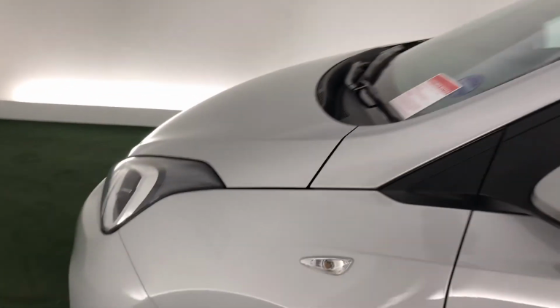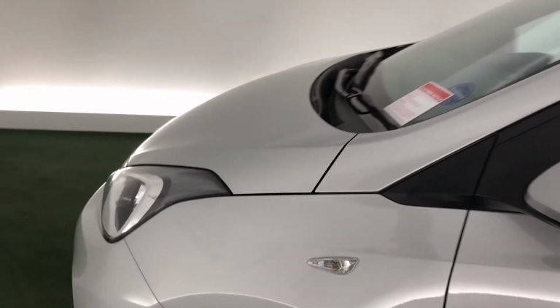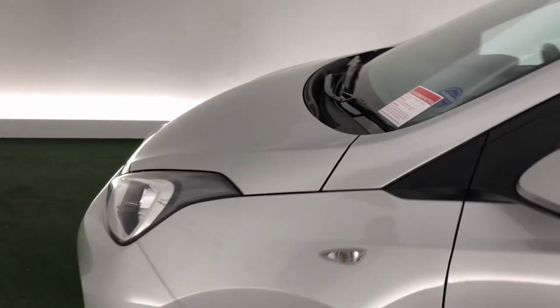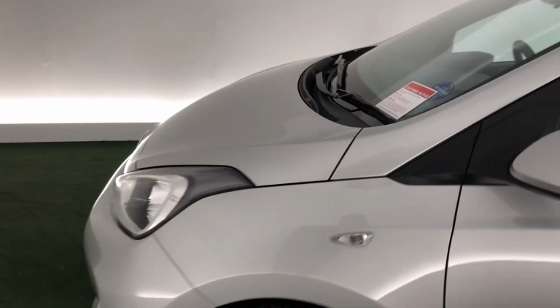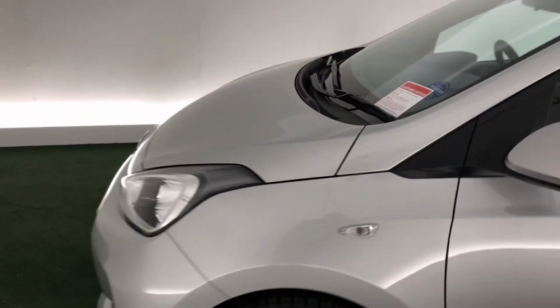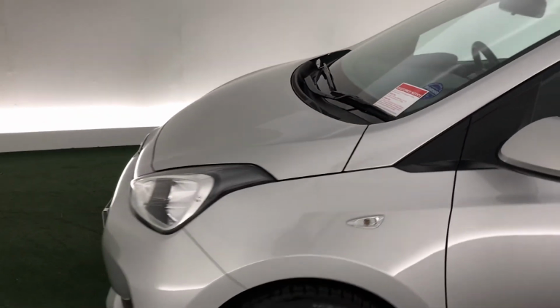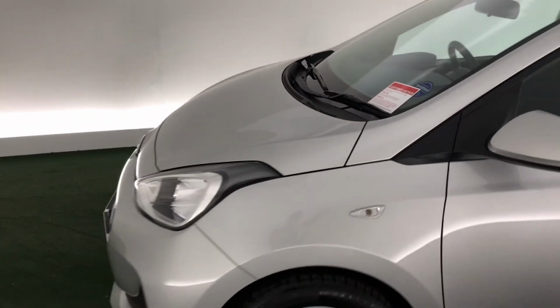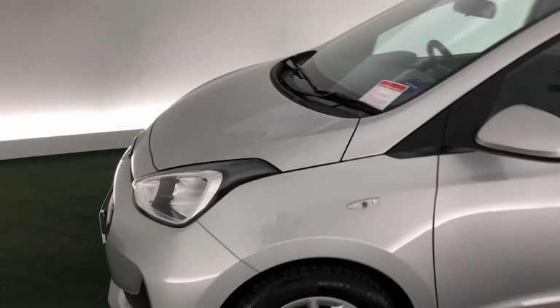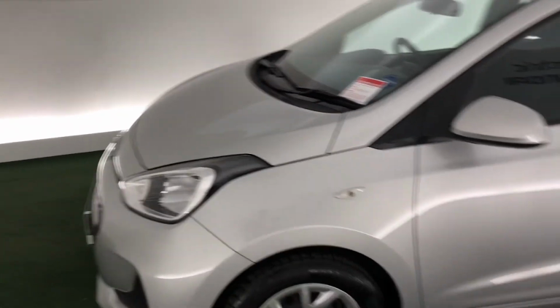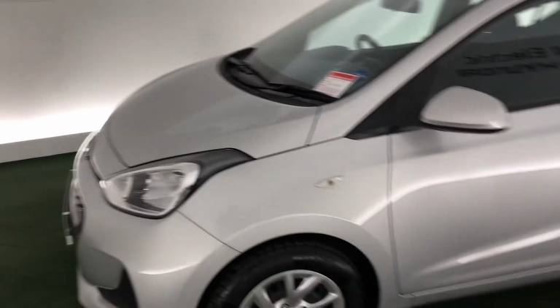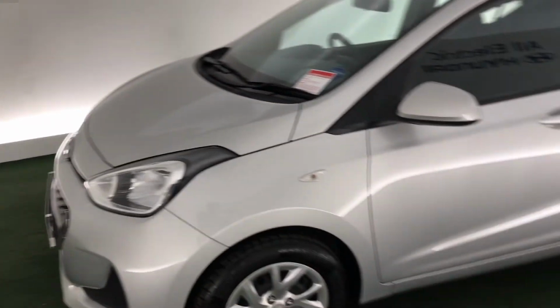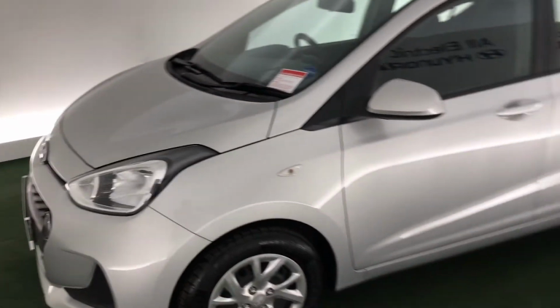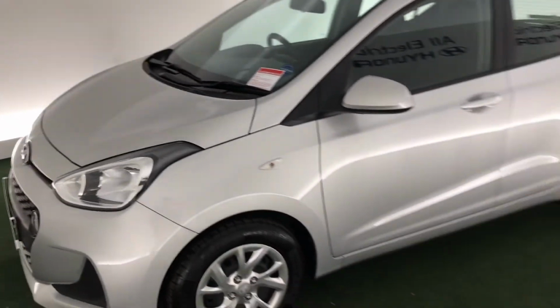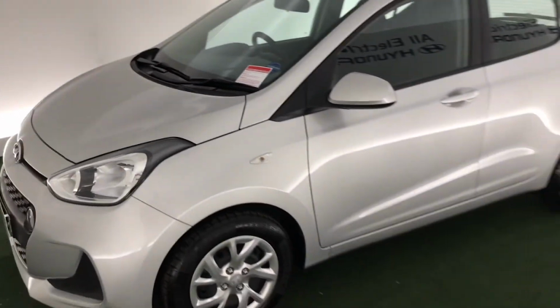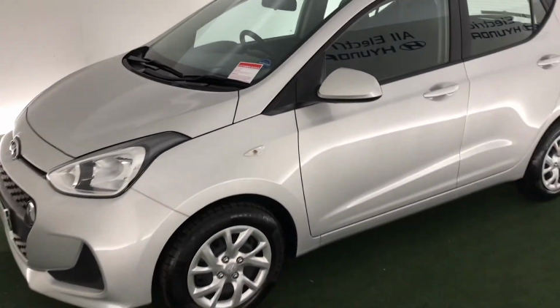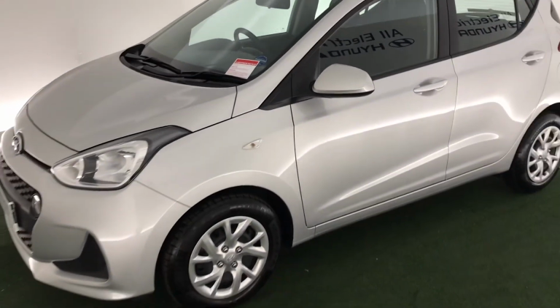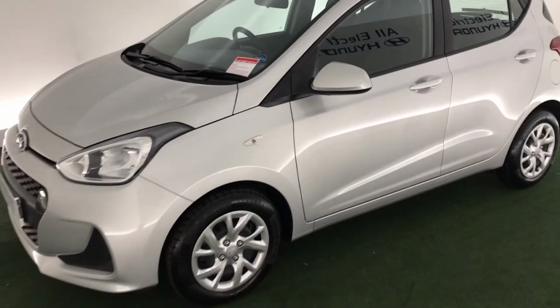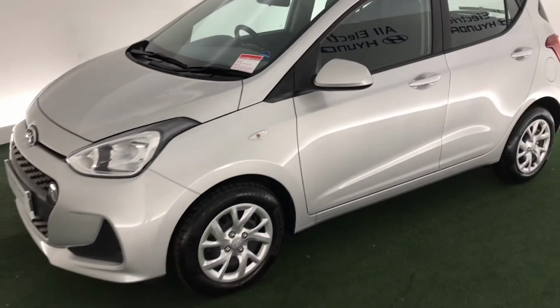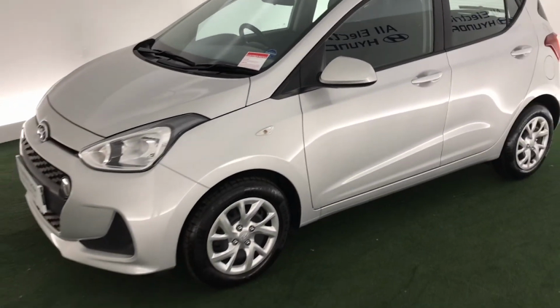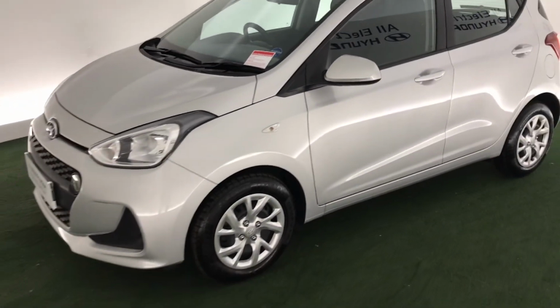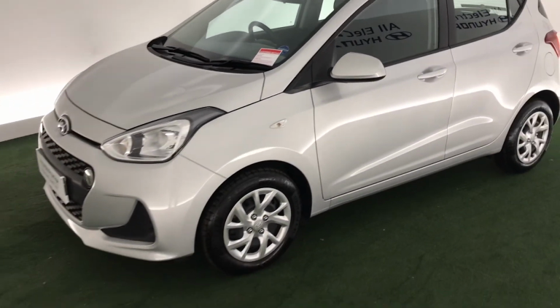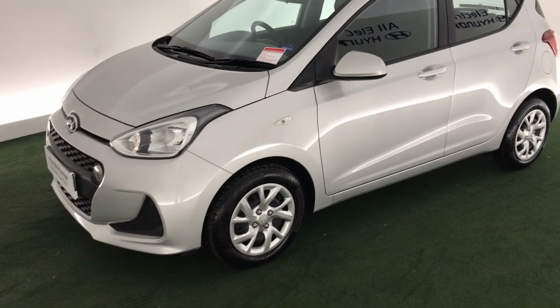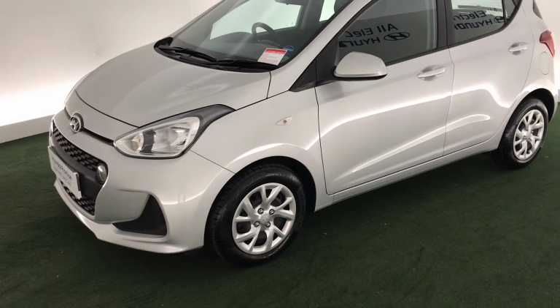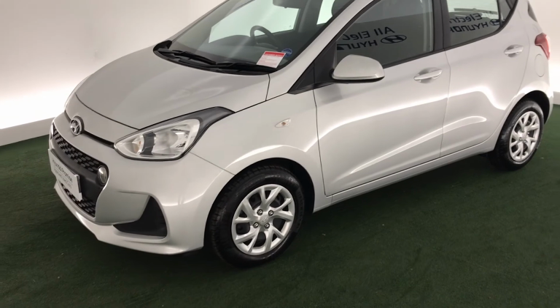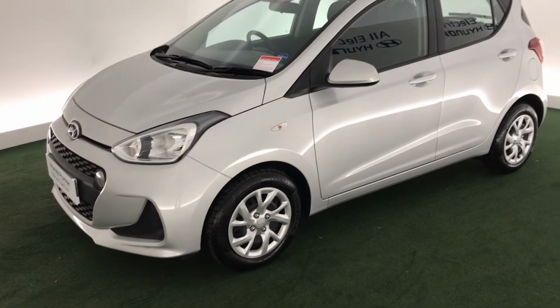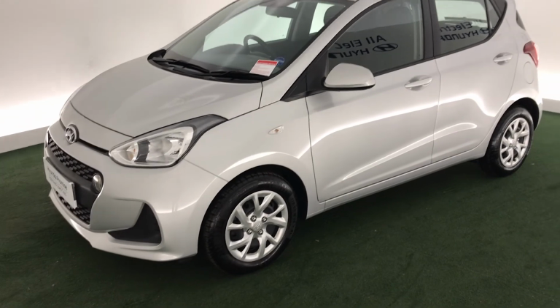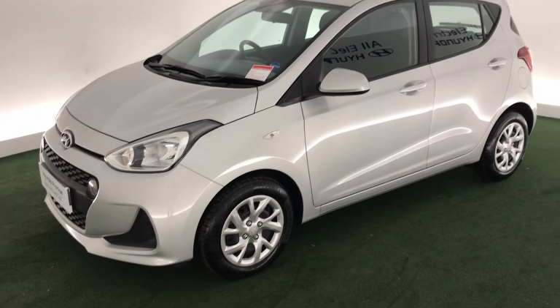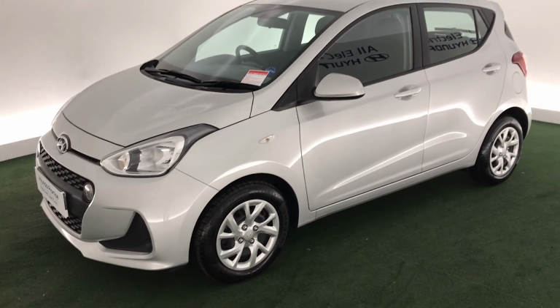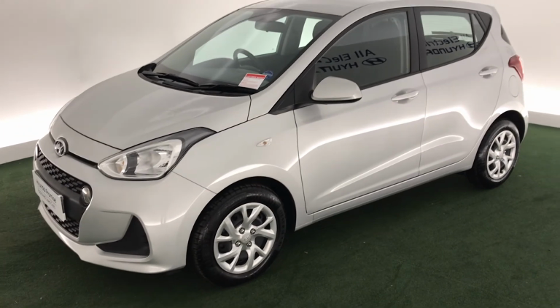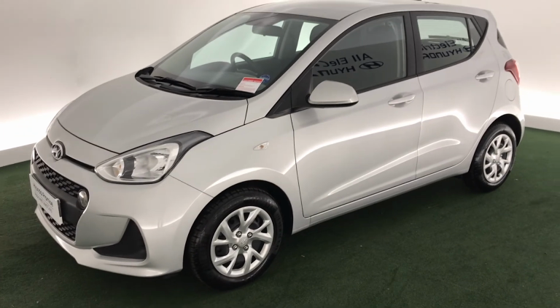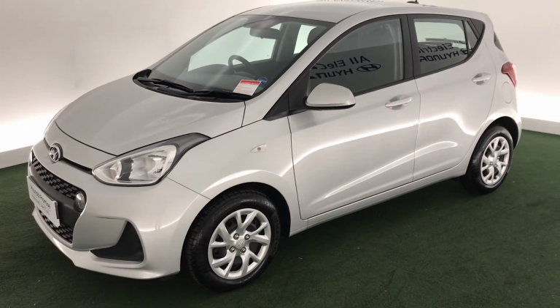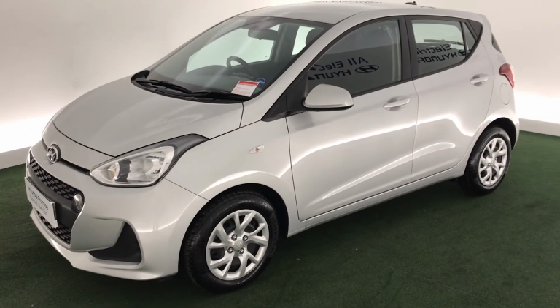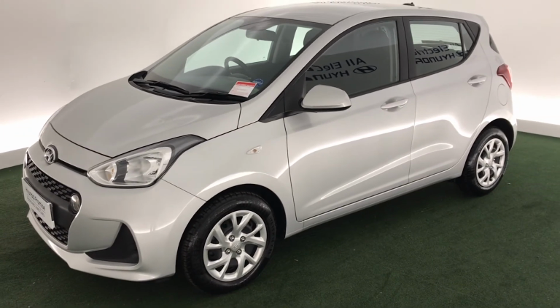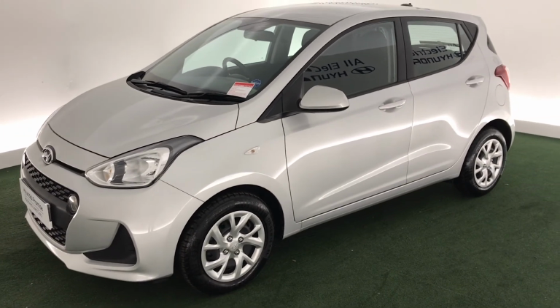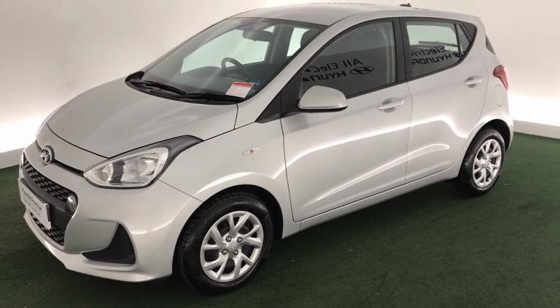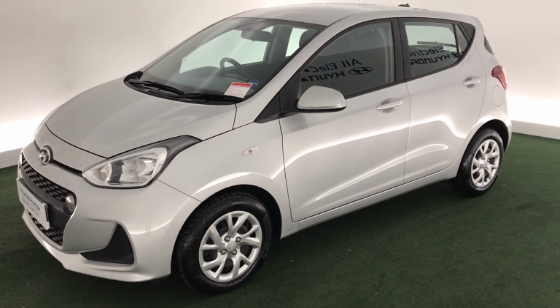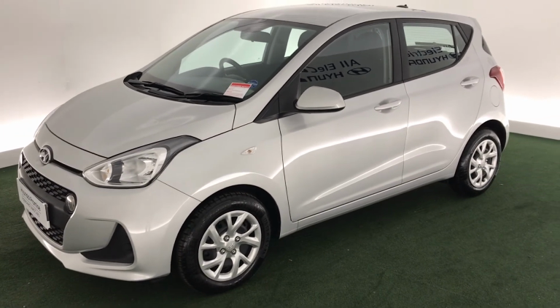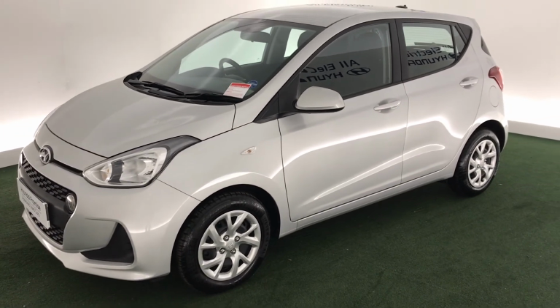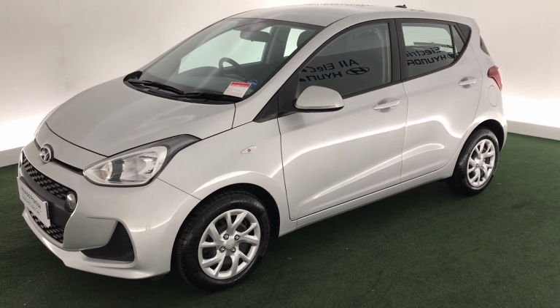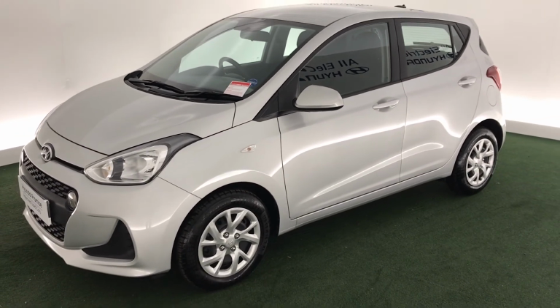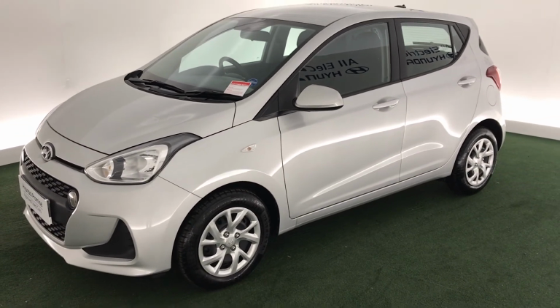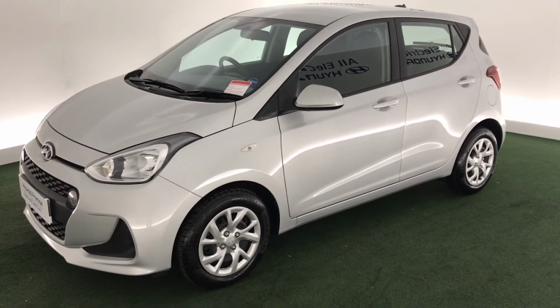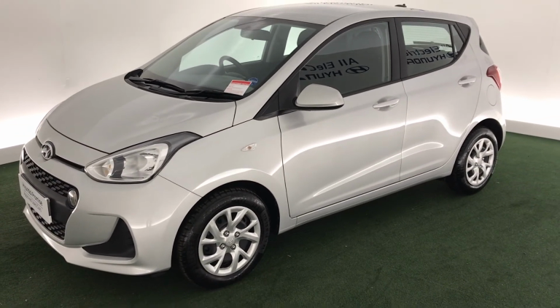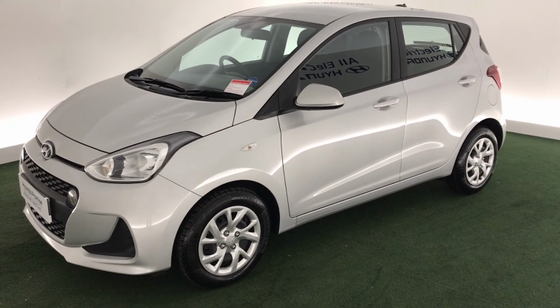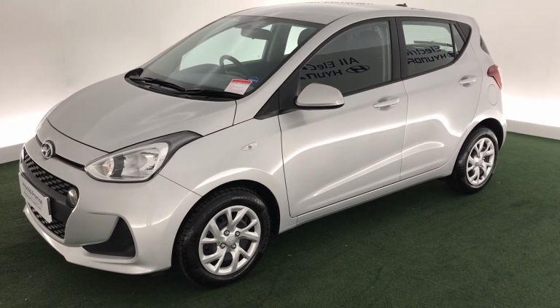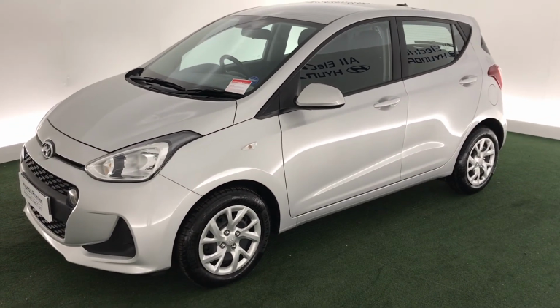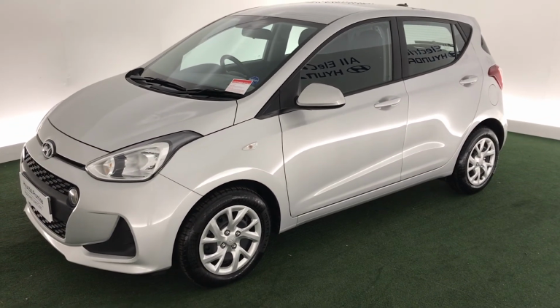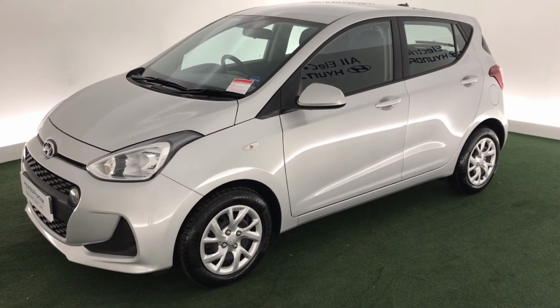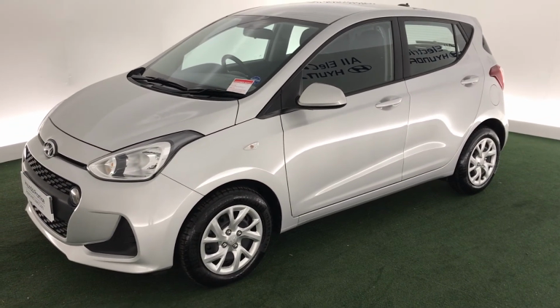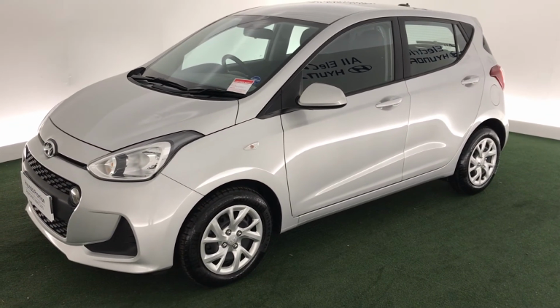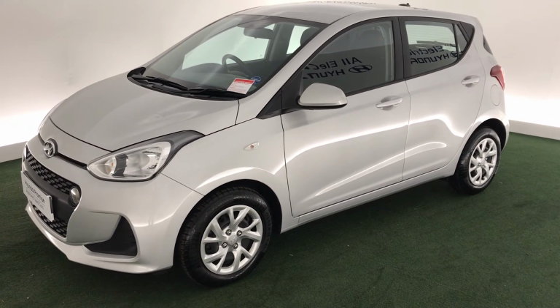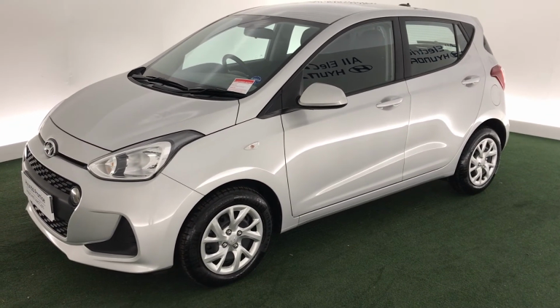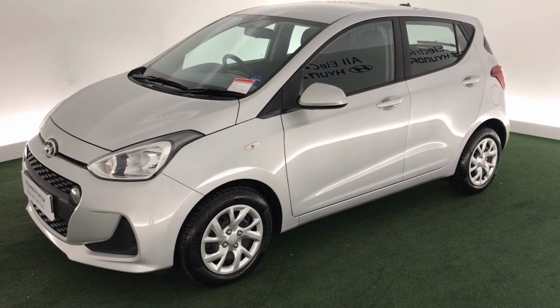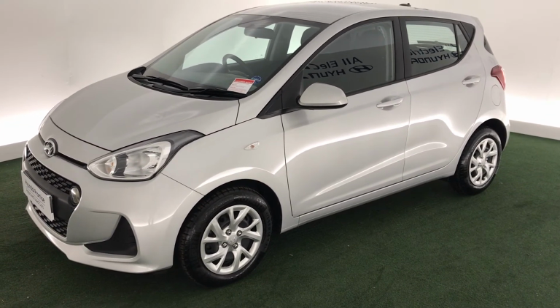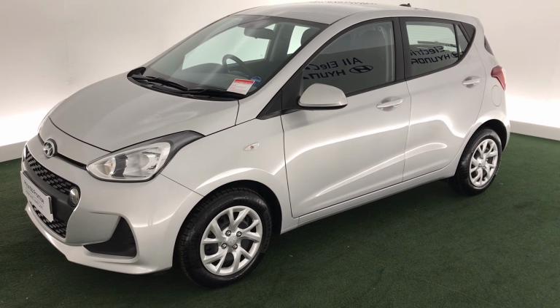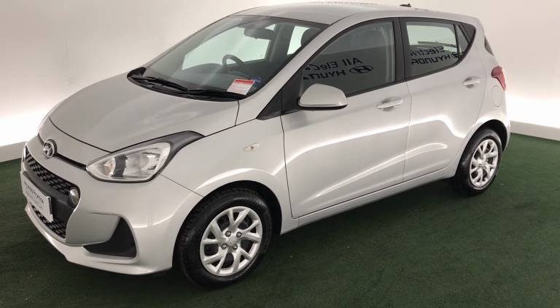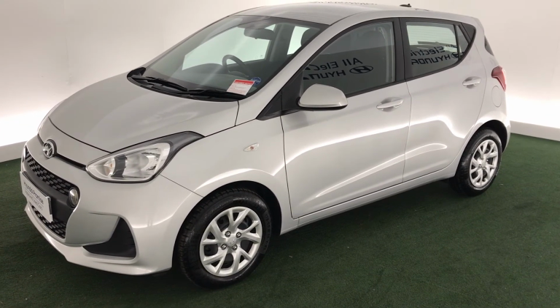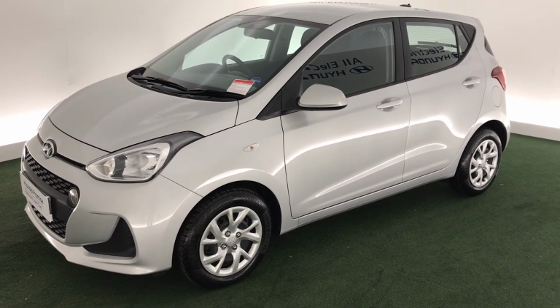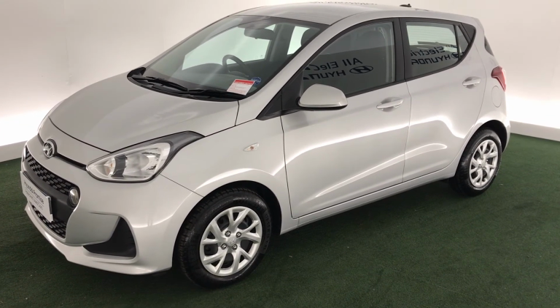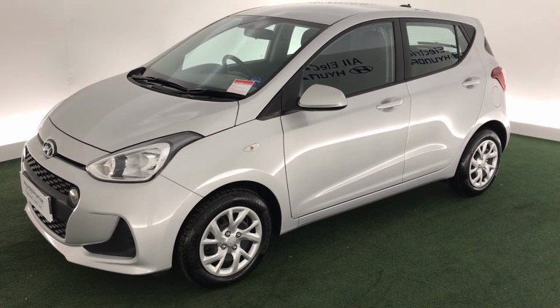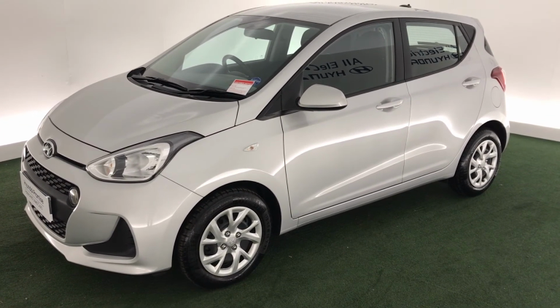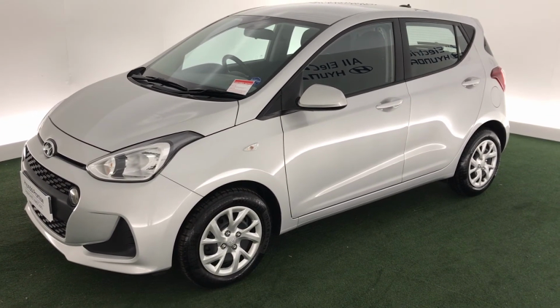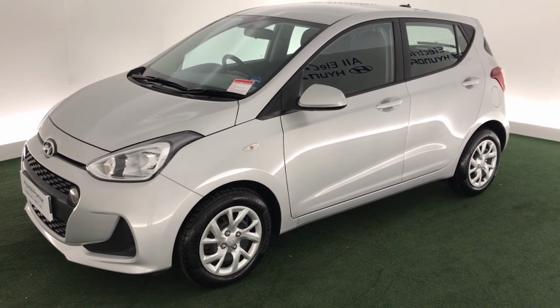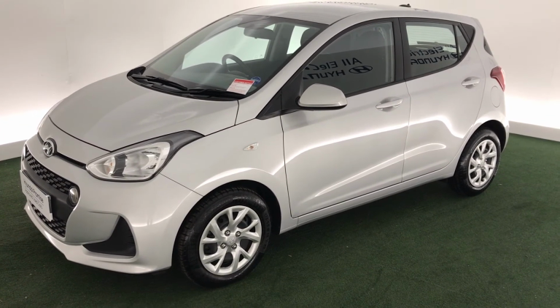So if you want to find out more about this Hyundai i10, please give us a call on 01562 752566. We look forward to hearing from you soon.